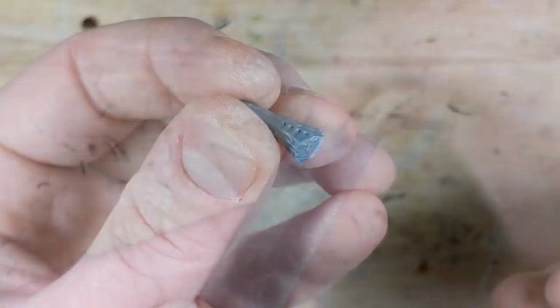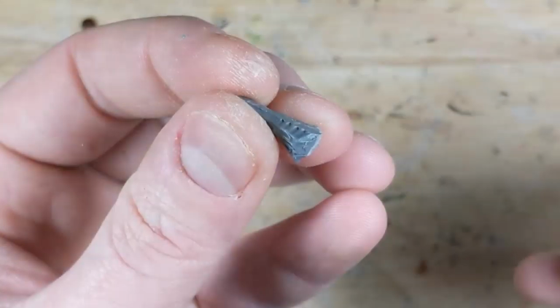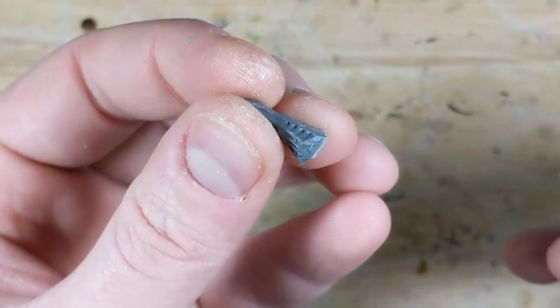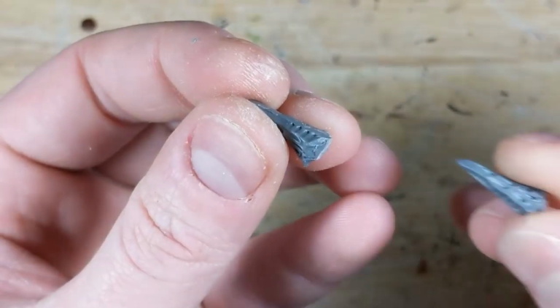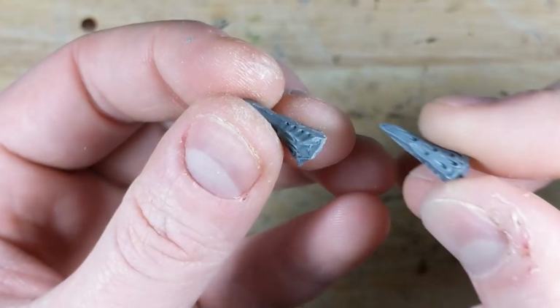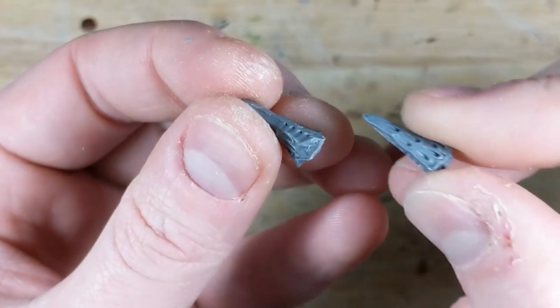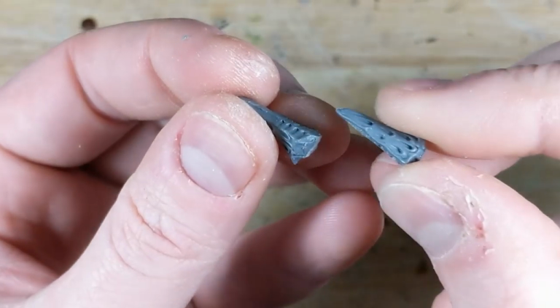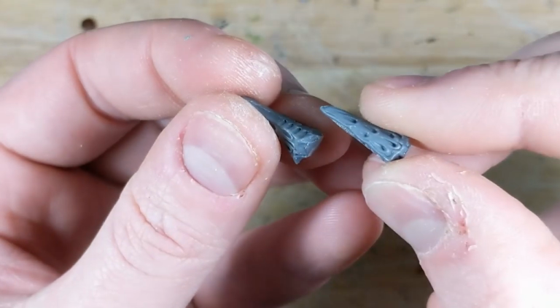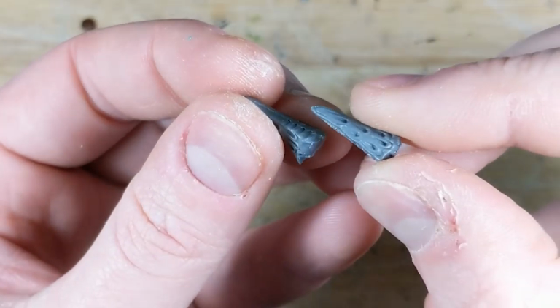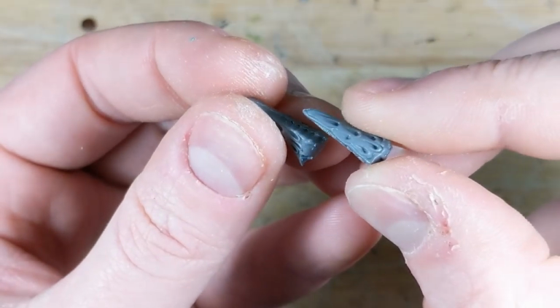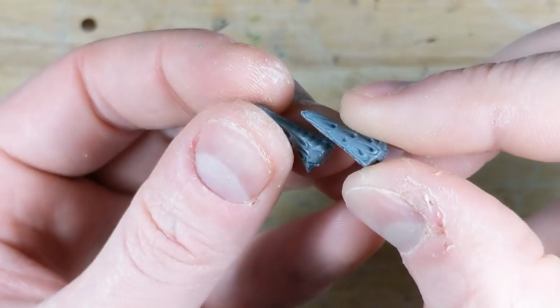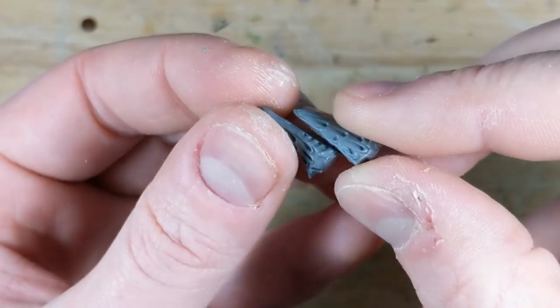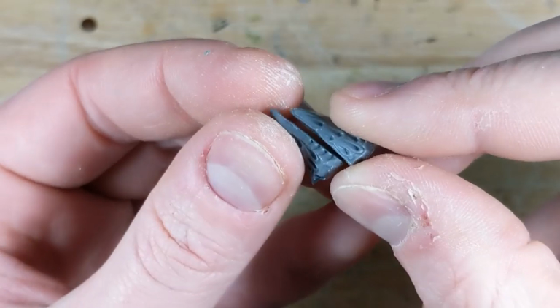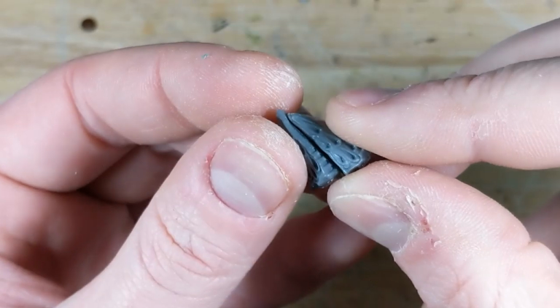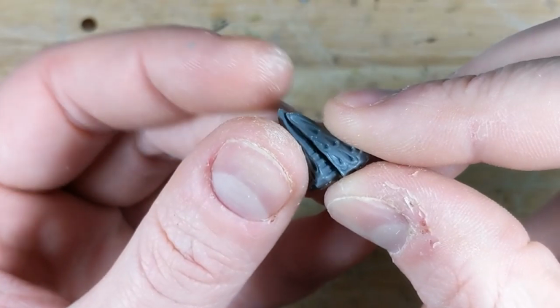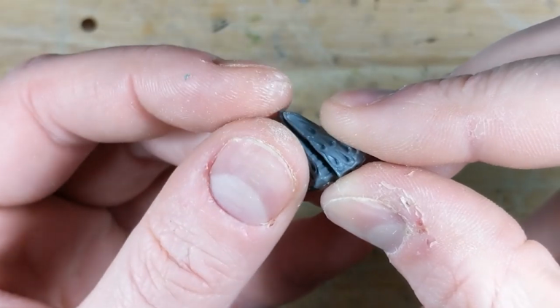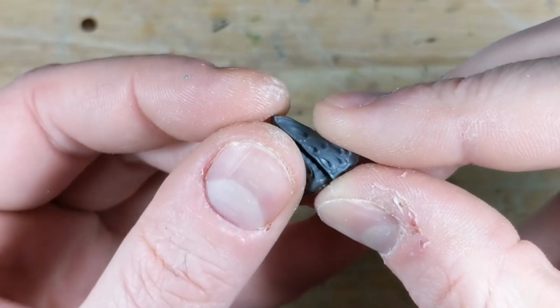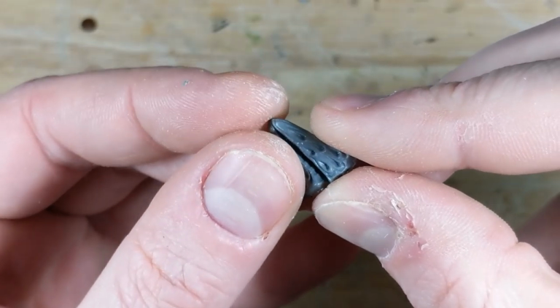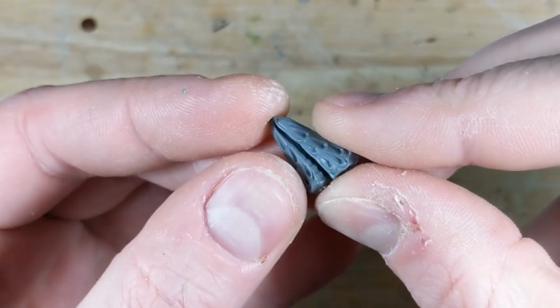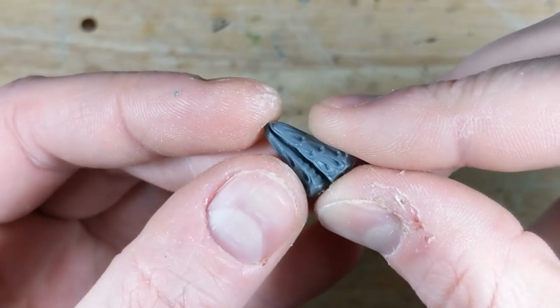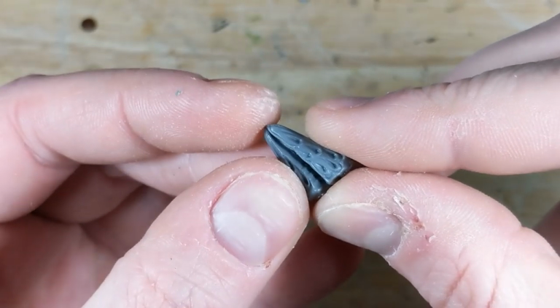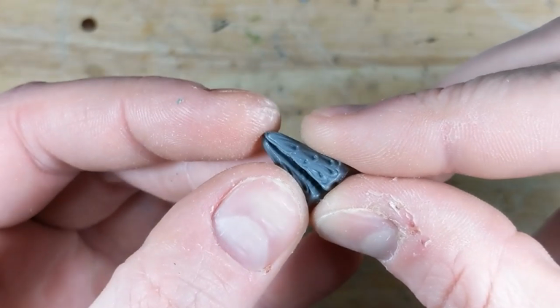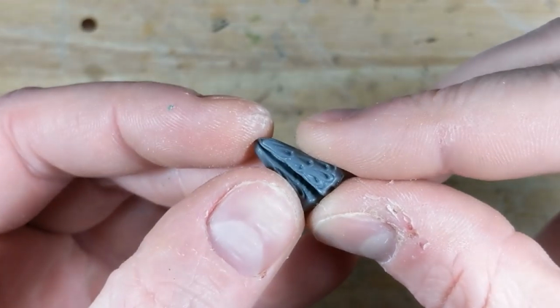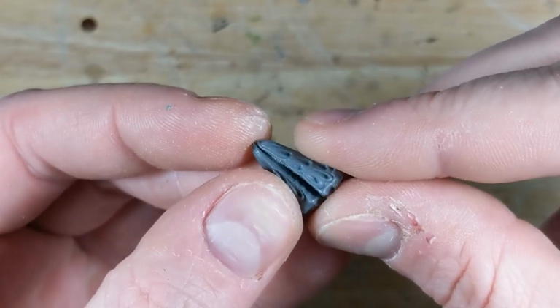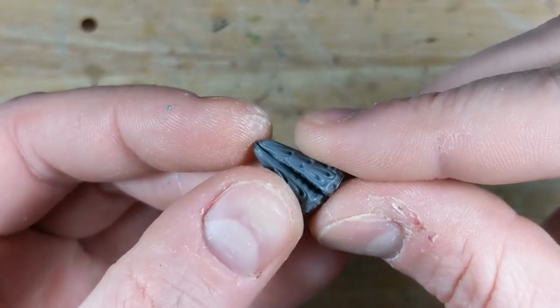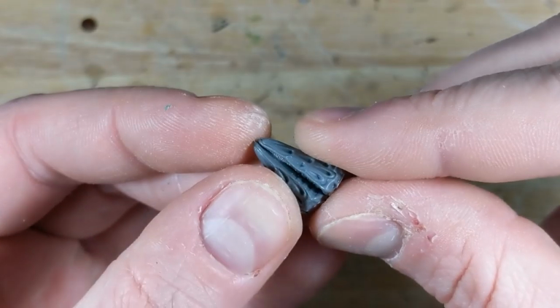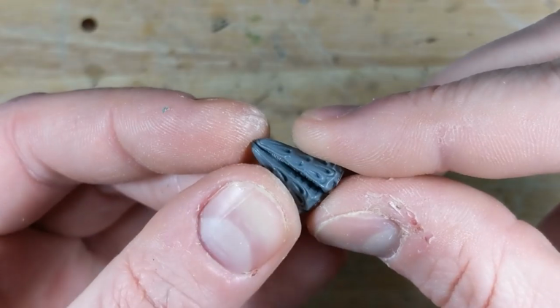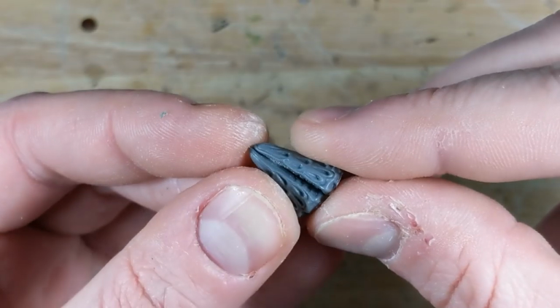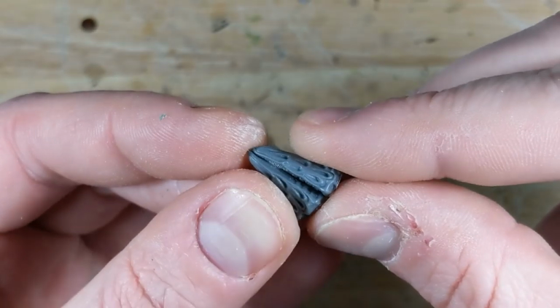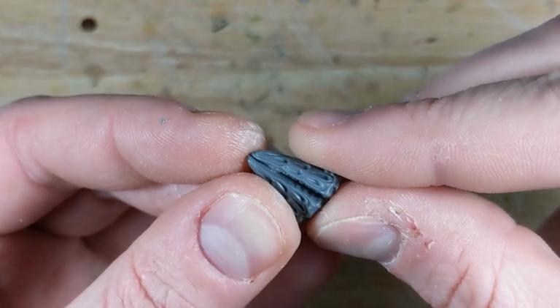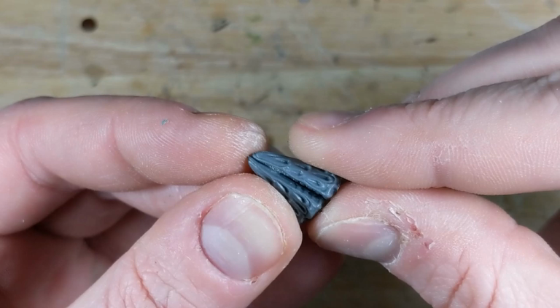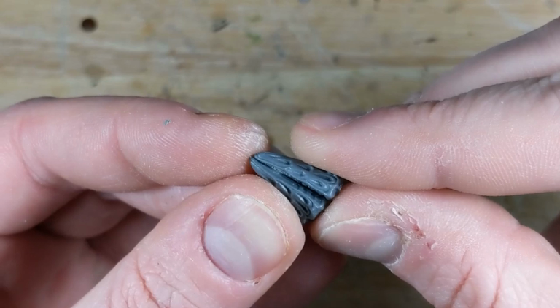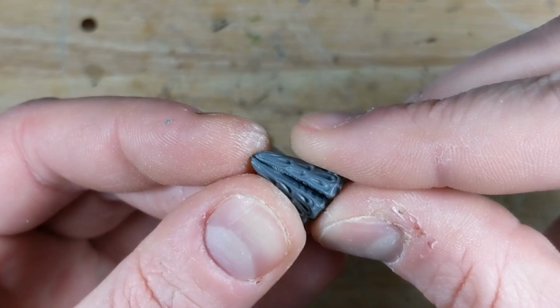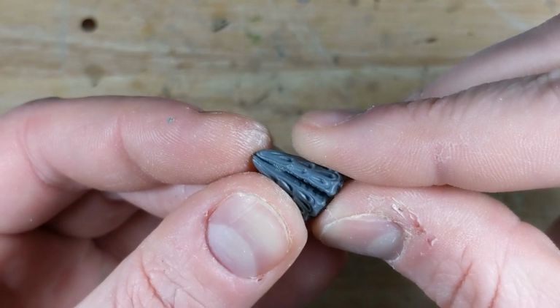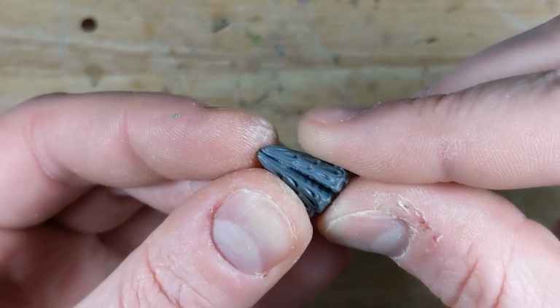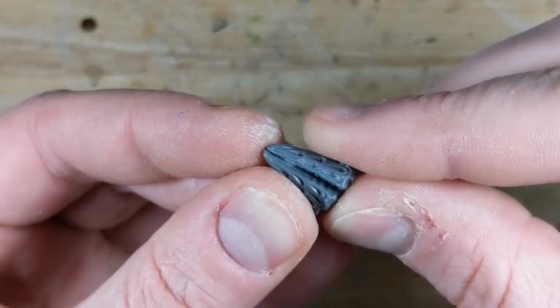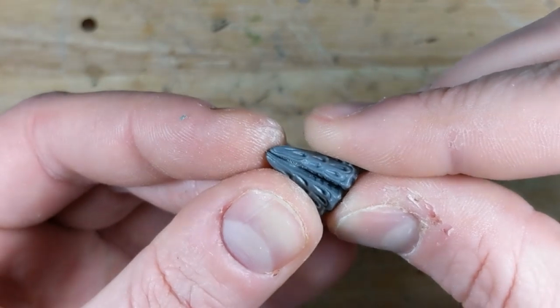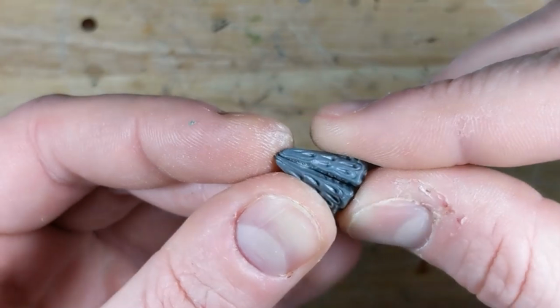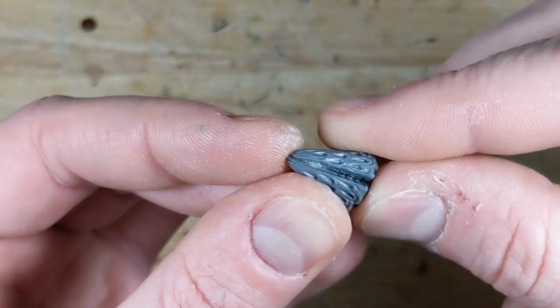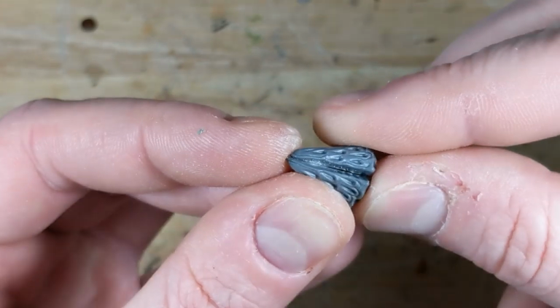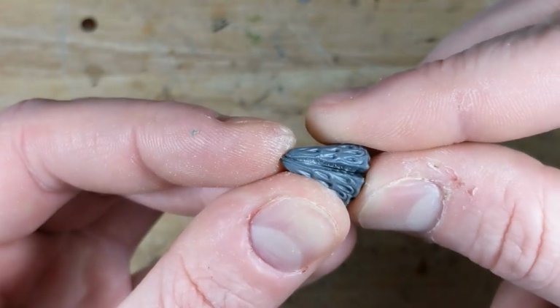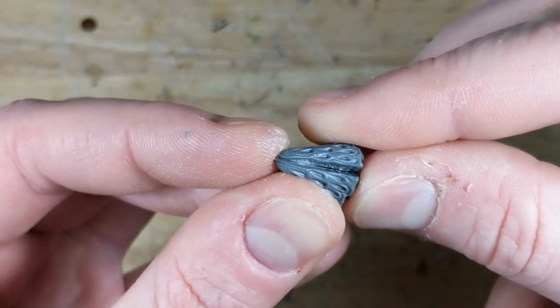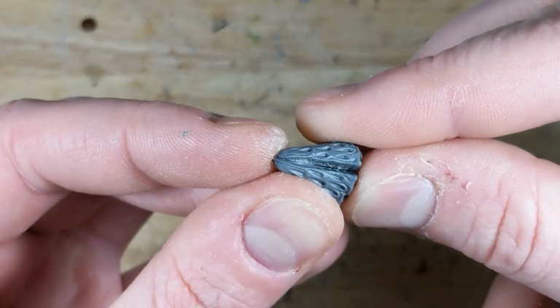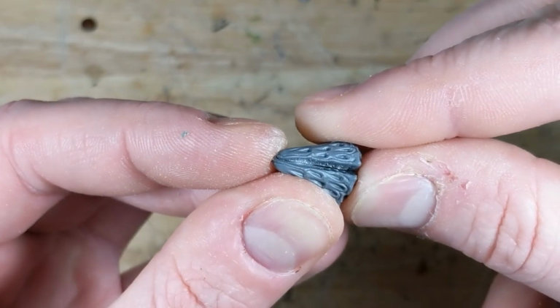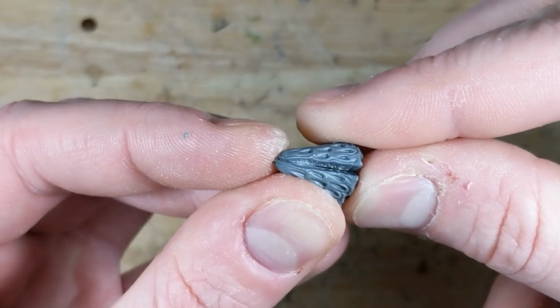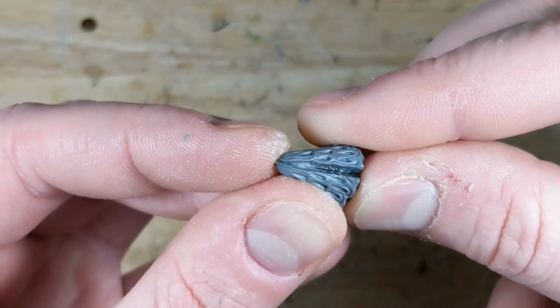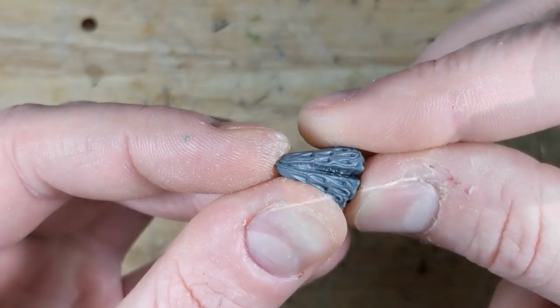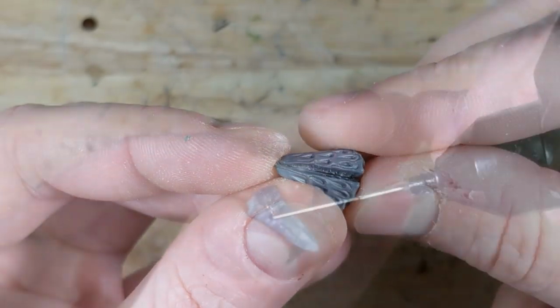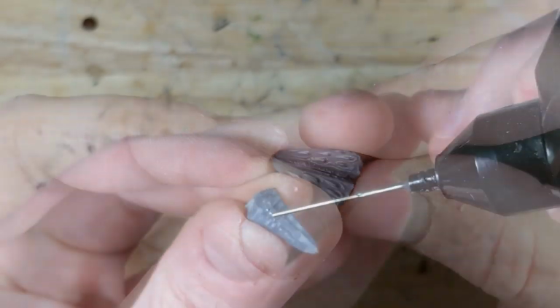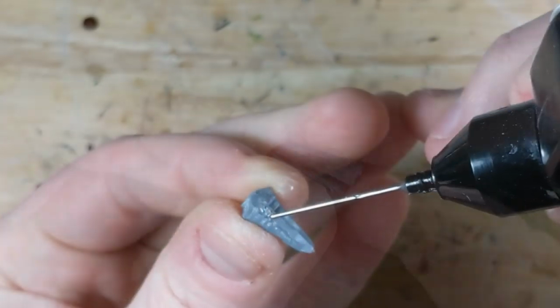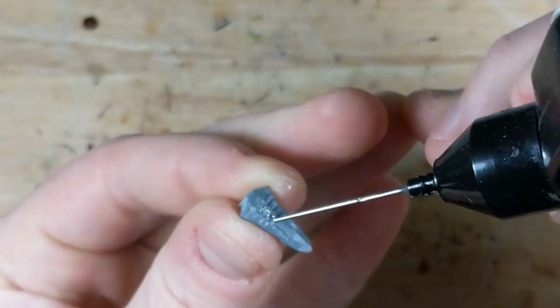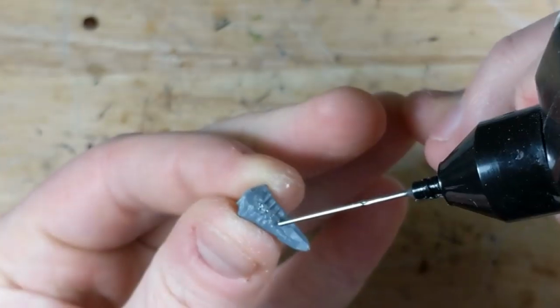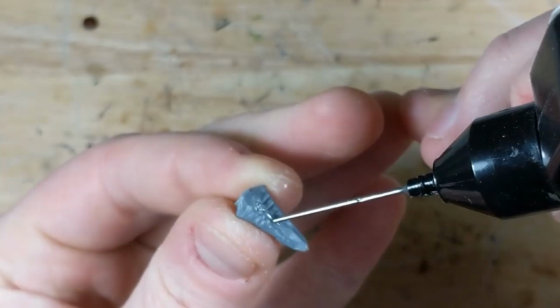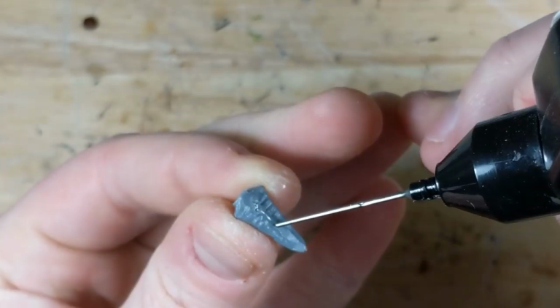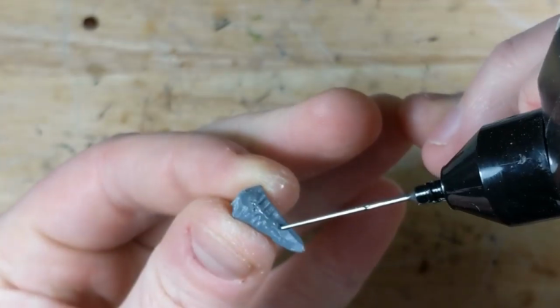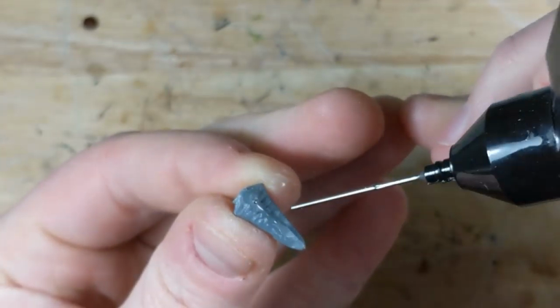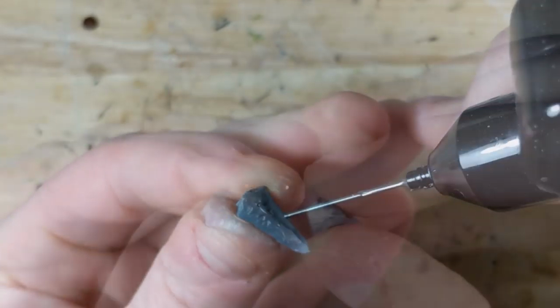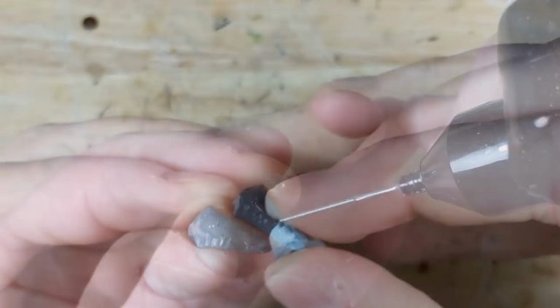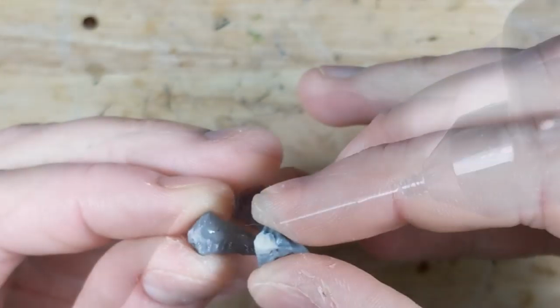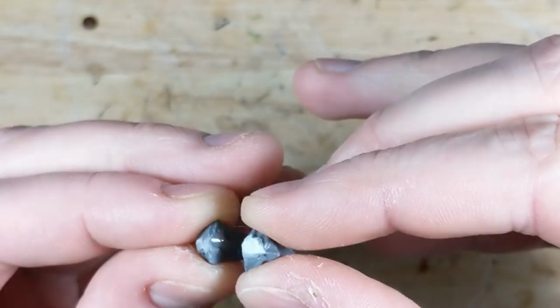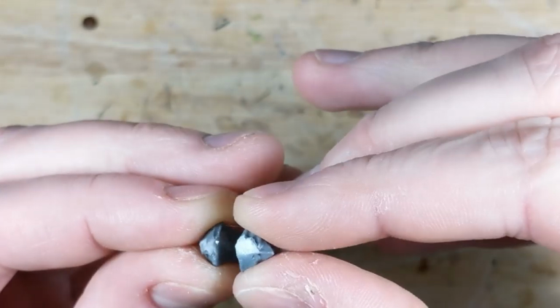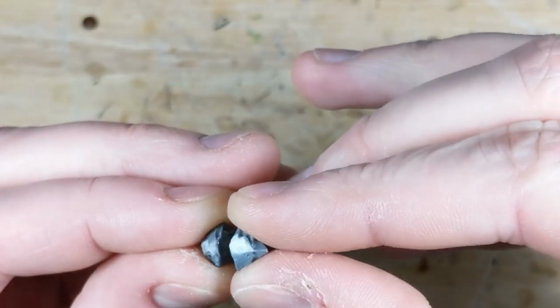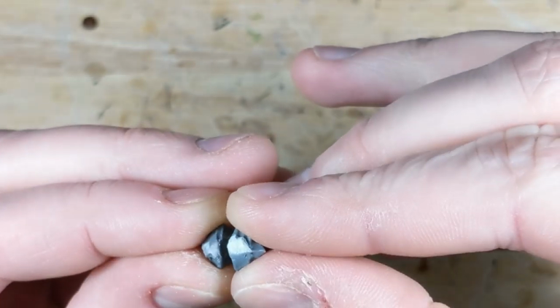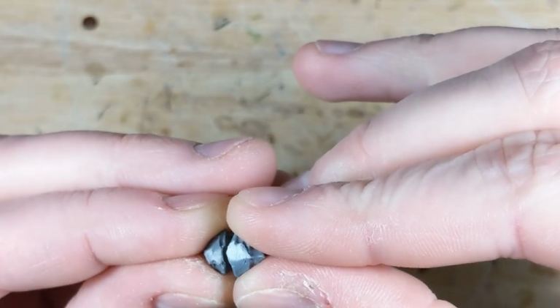Once I've done this for both Devourers, I can check how they fit to one another. When the gap is small enough, I apply plastic glue to one head and stick them together.